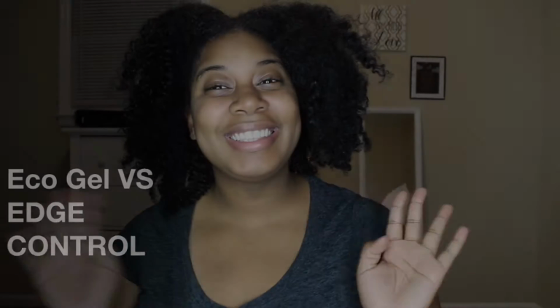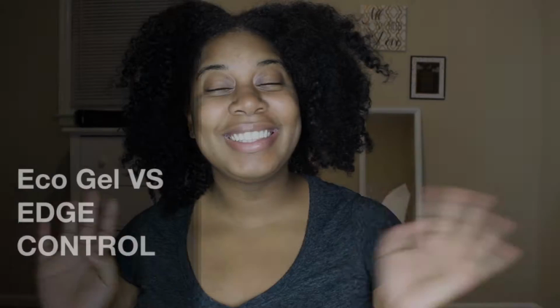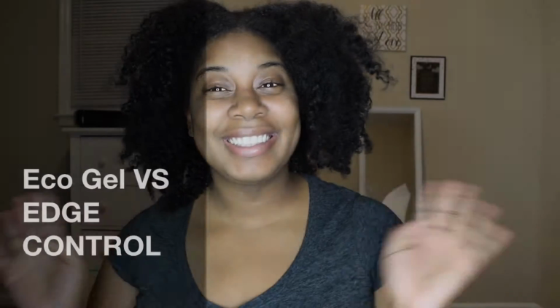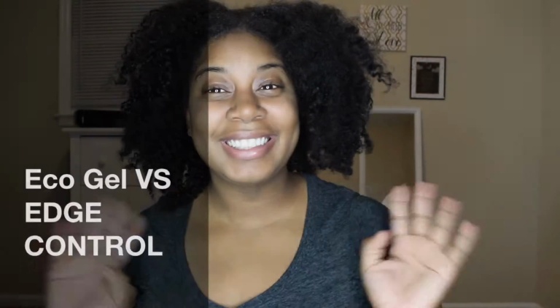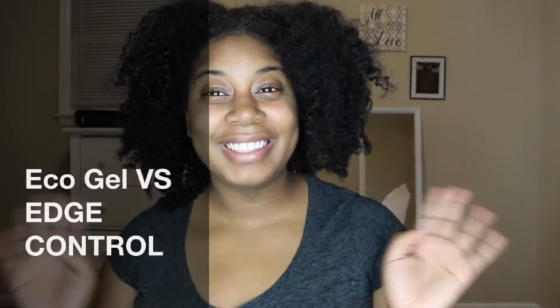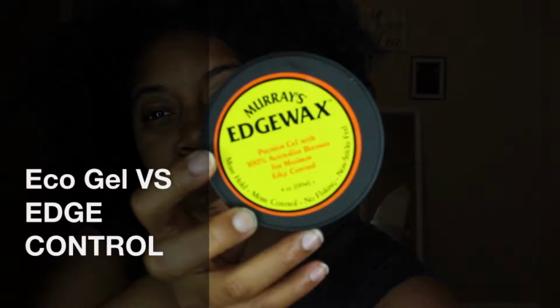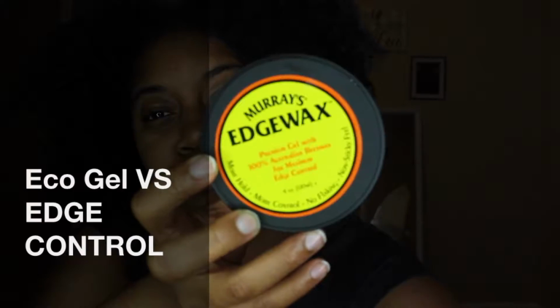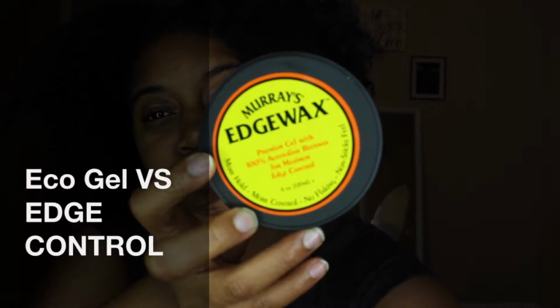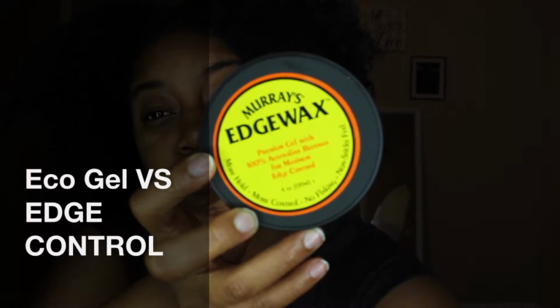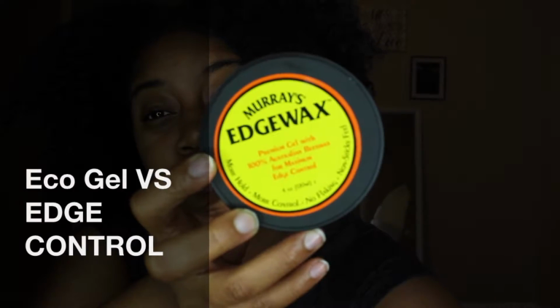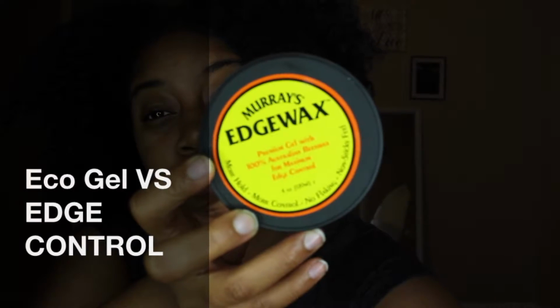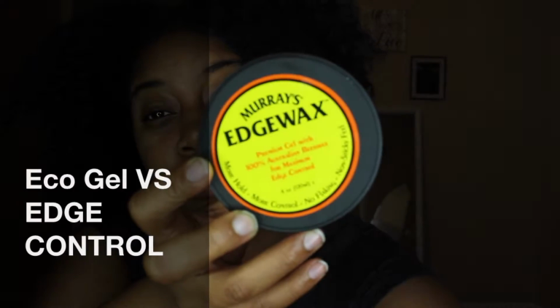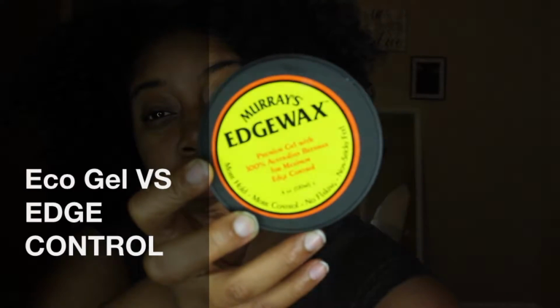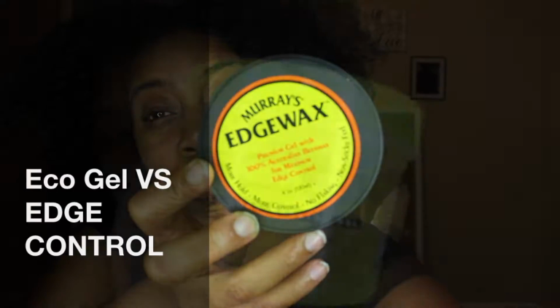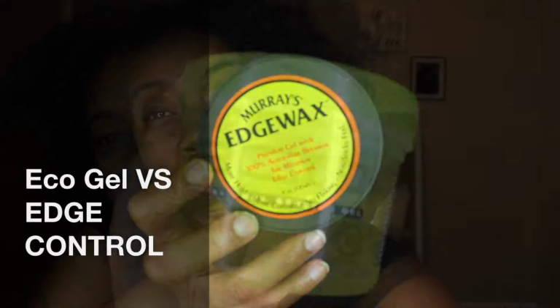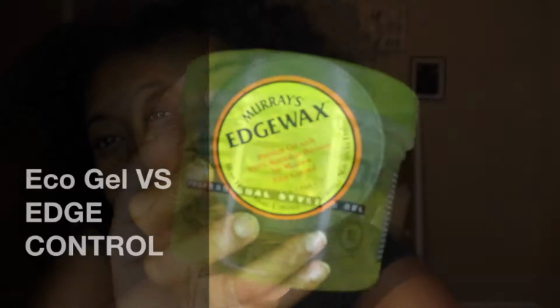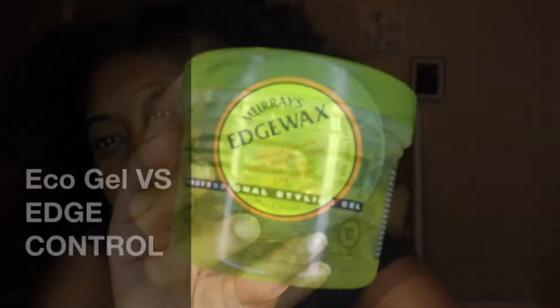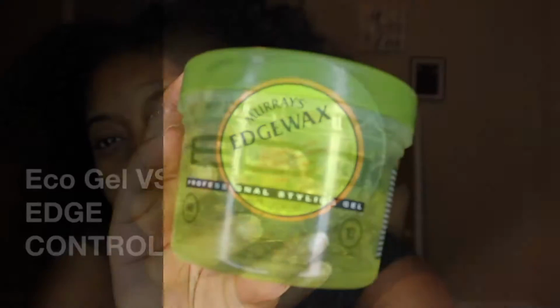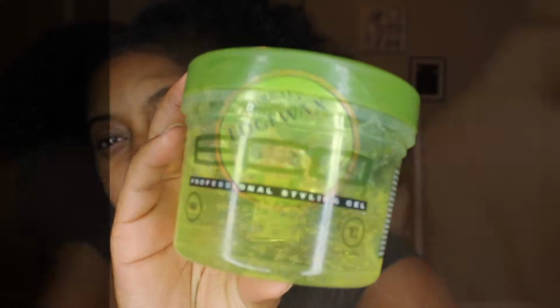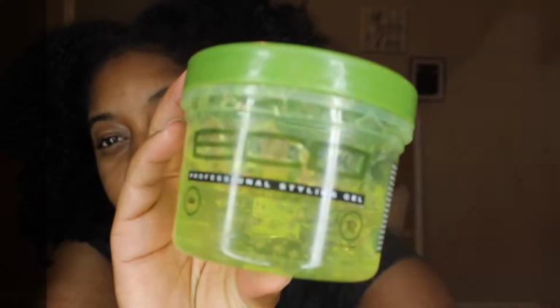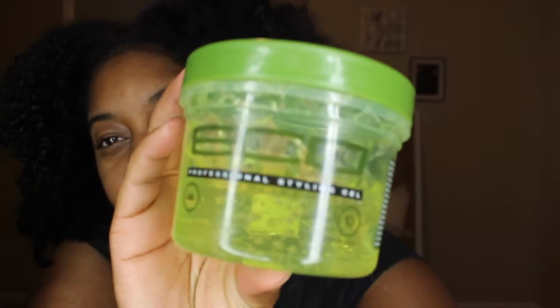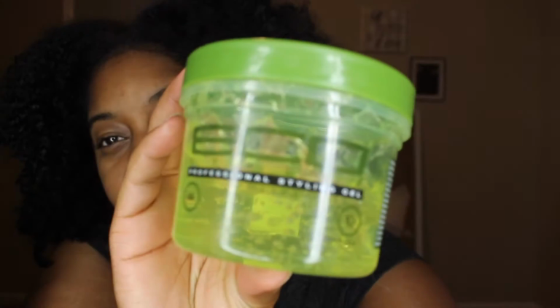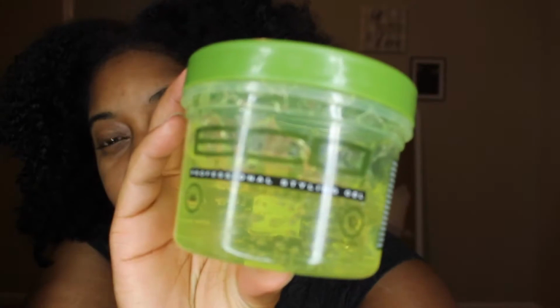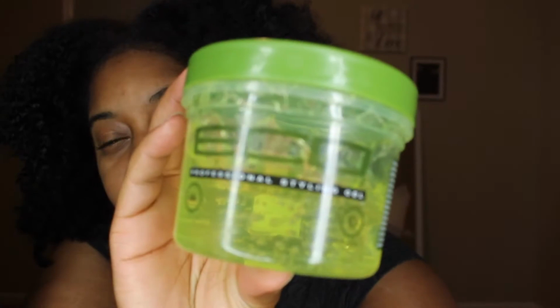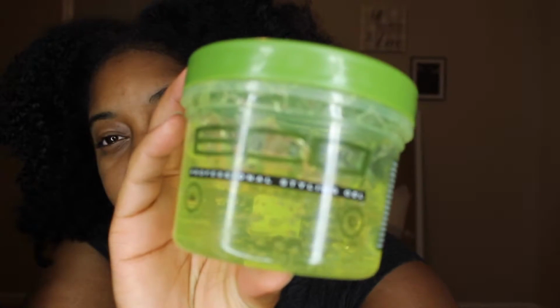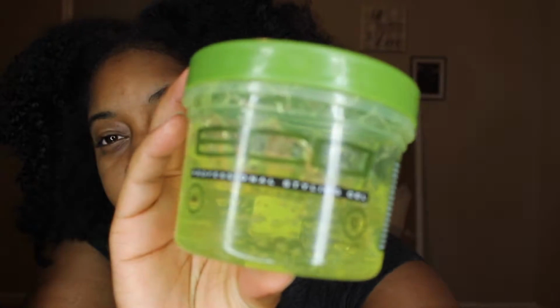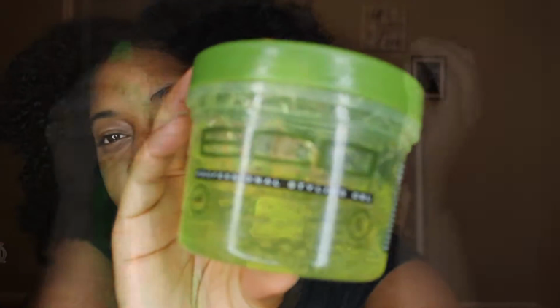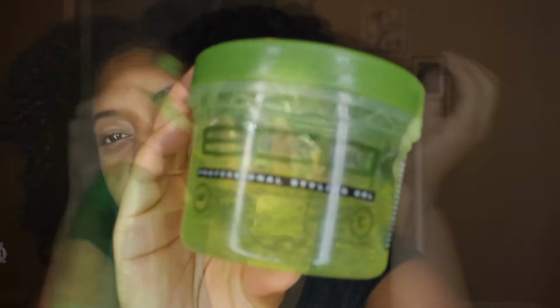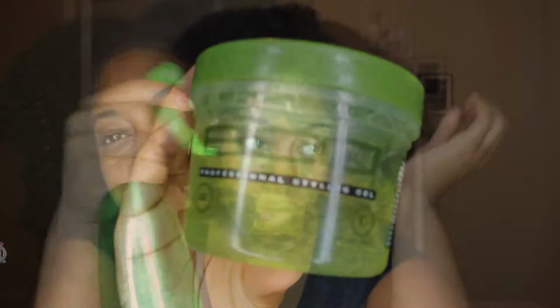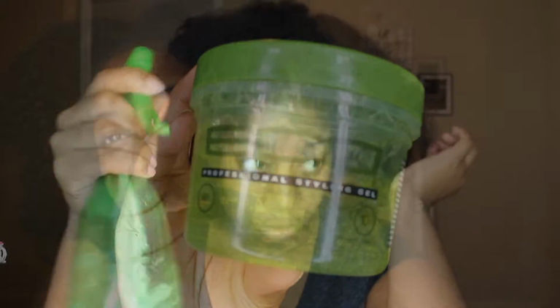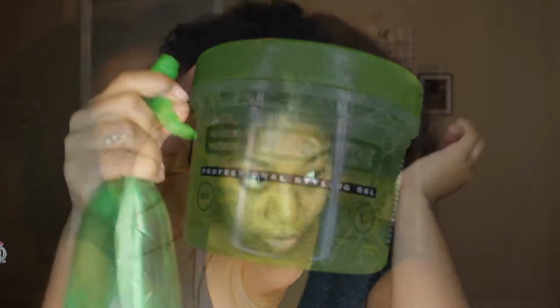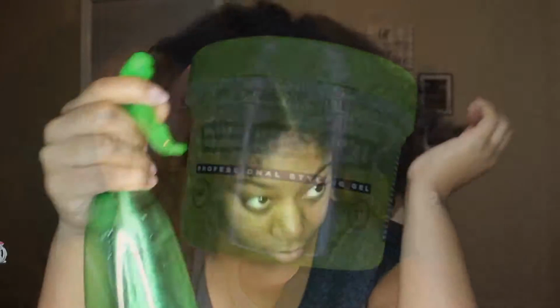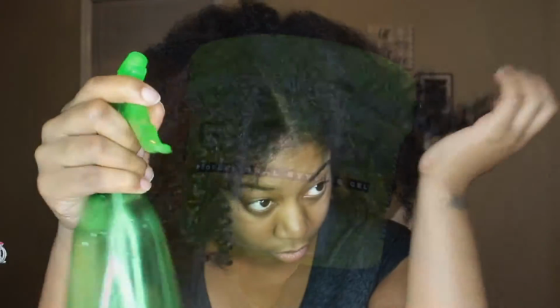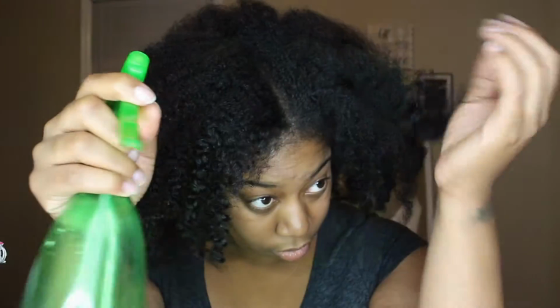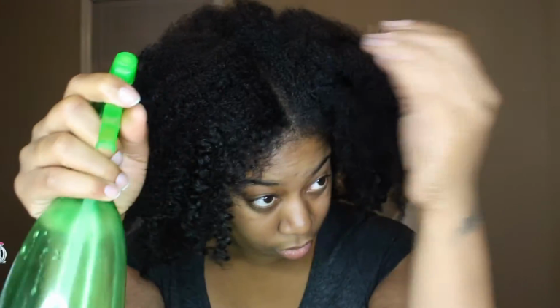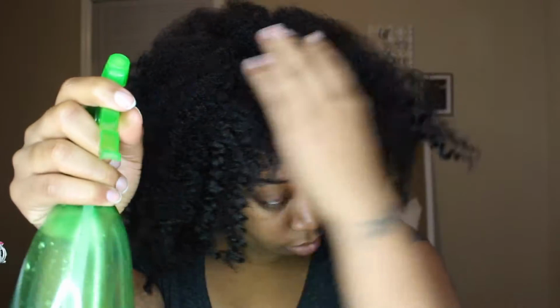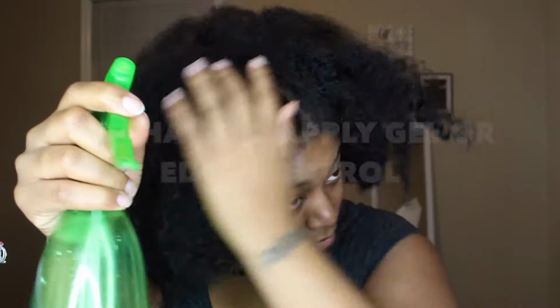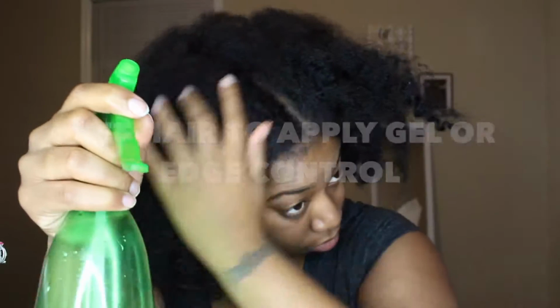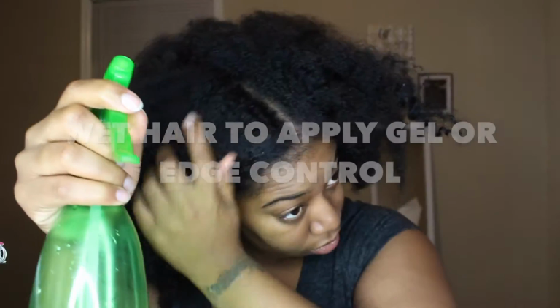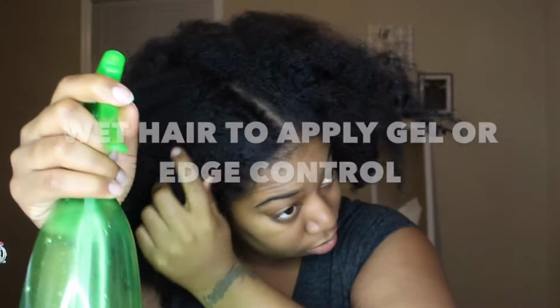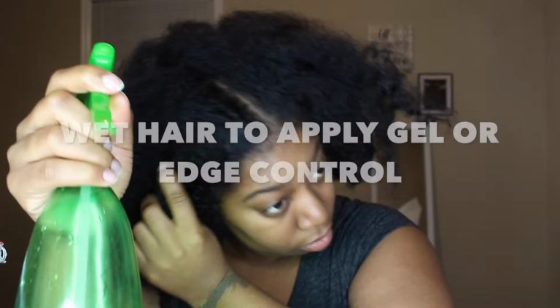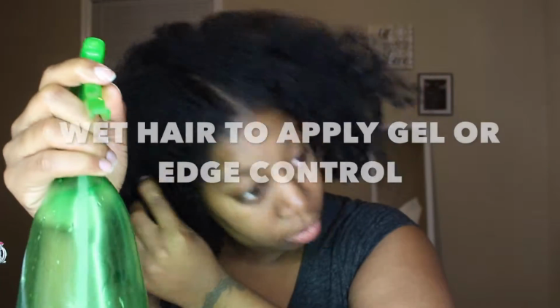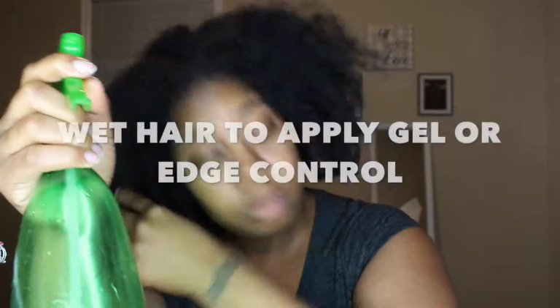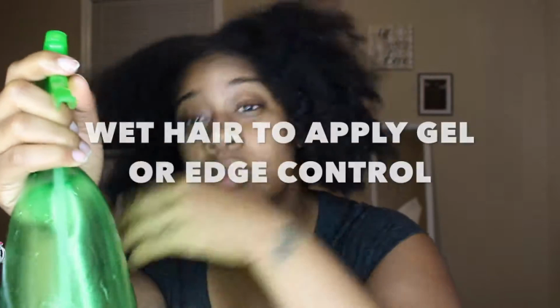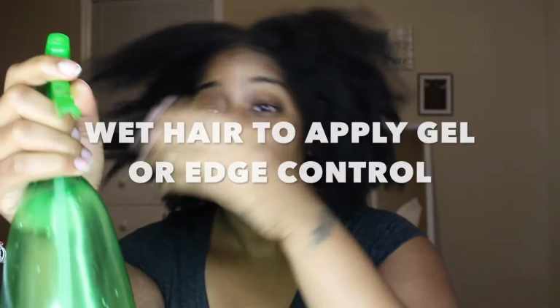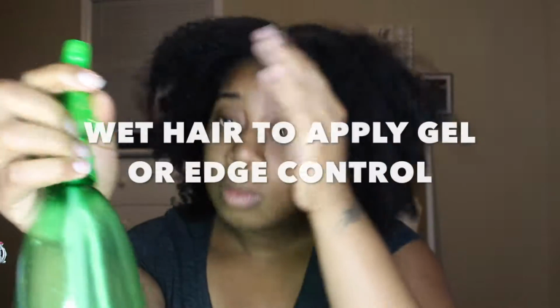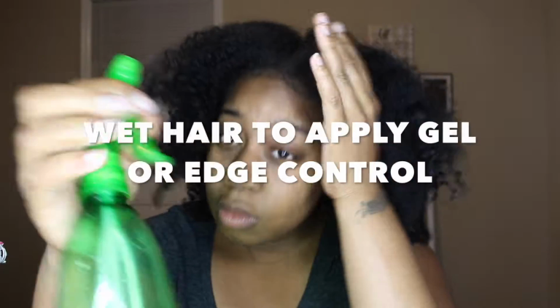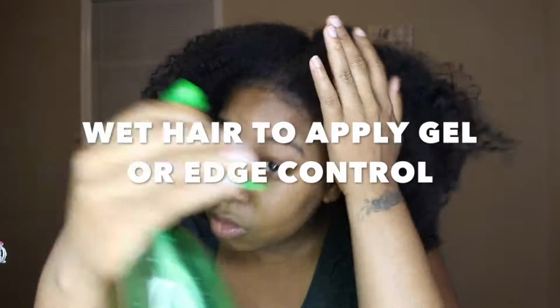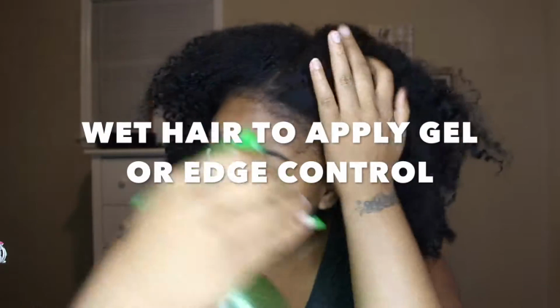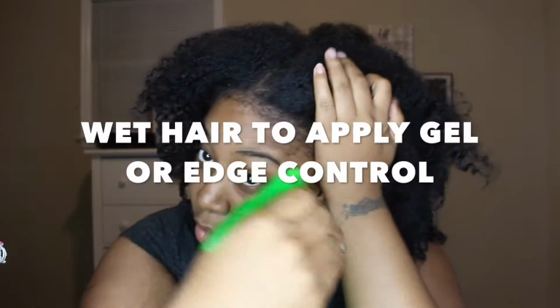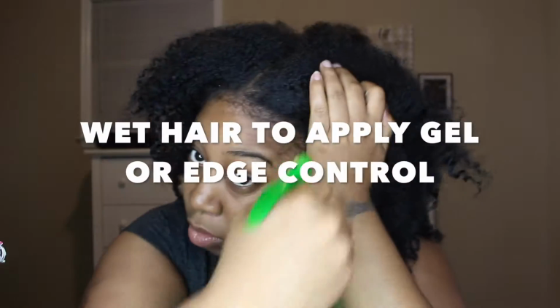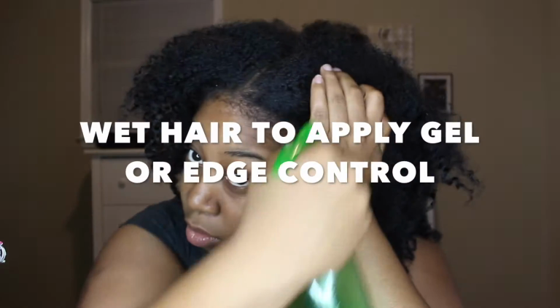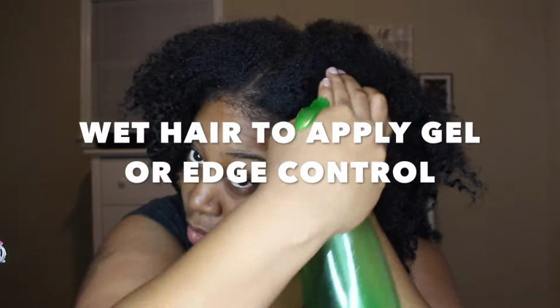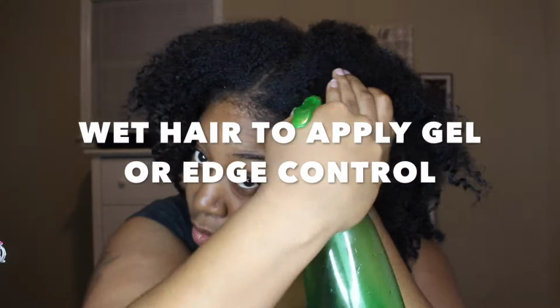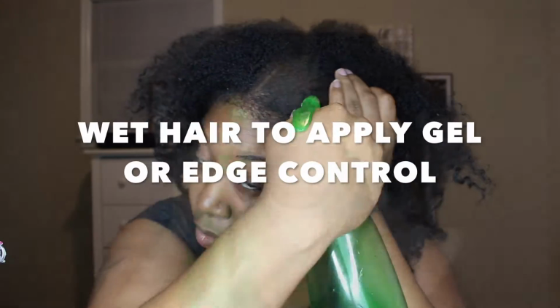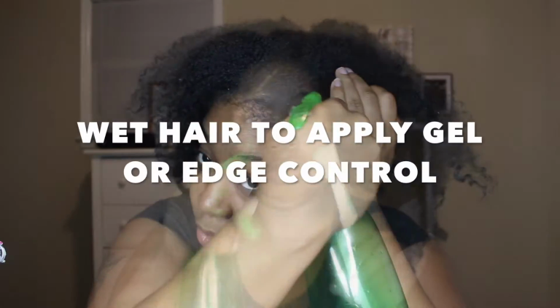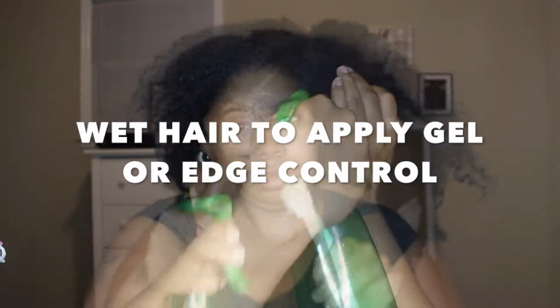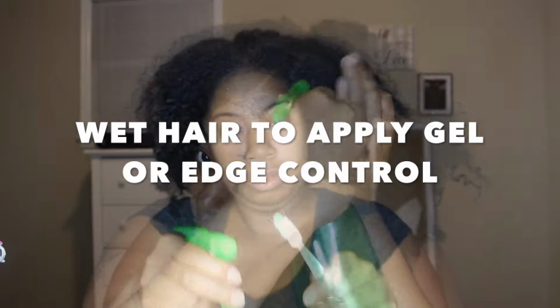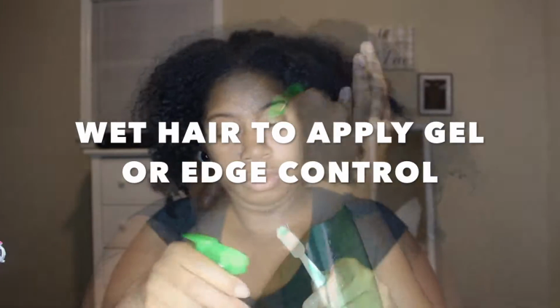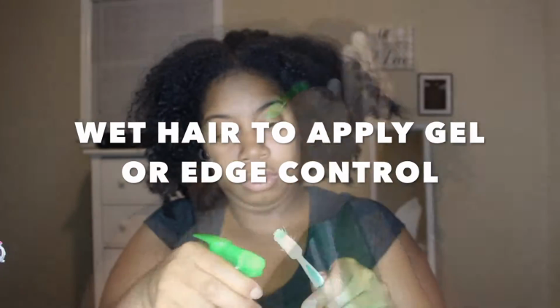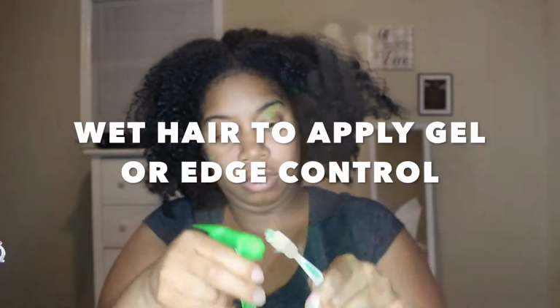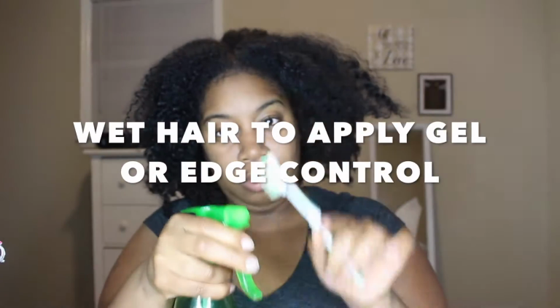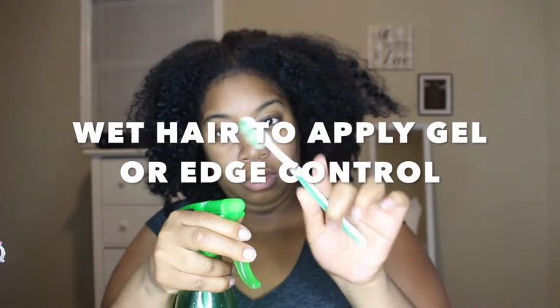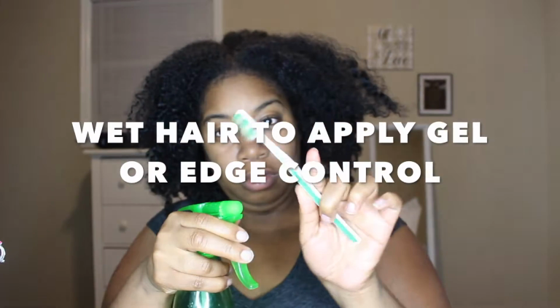Hey YouTube! Coming to you again with another video. This video is on Eco-Style Gel versus my Edge Control that I'm currently using.